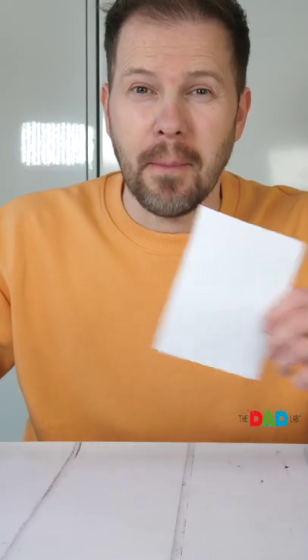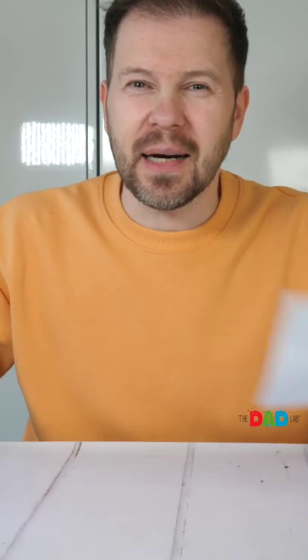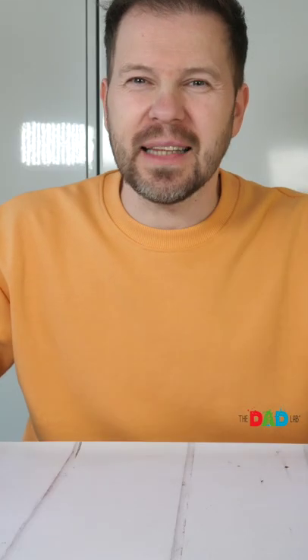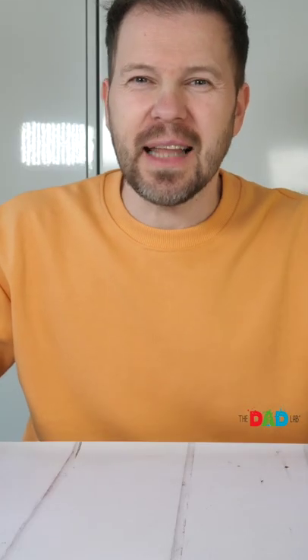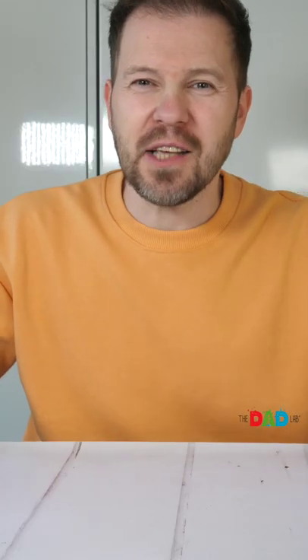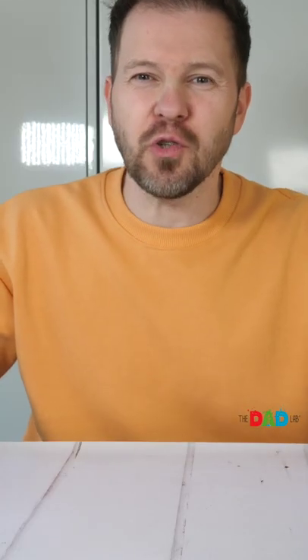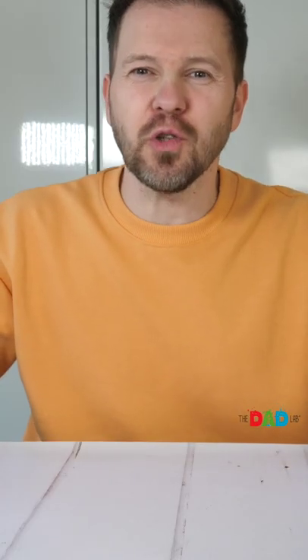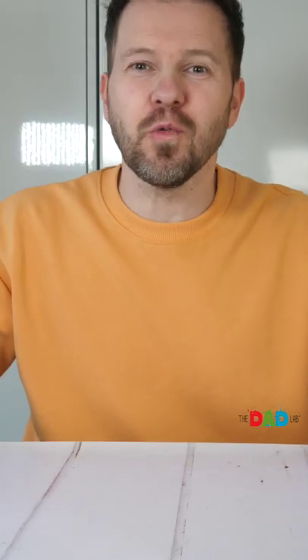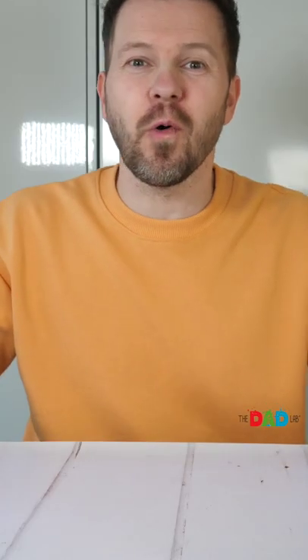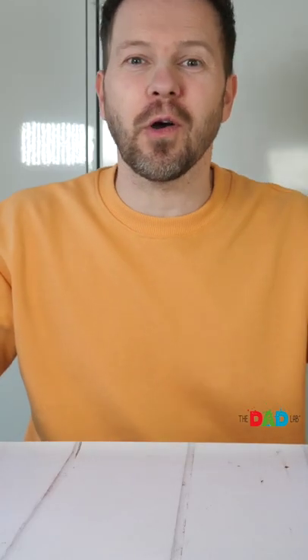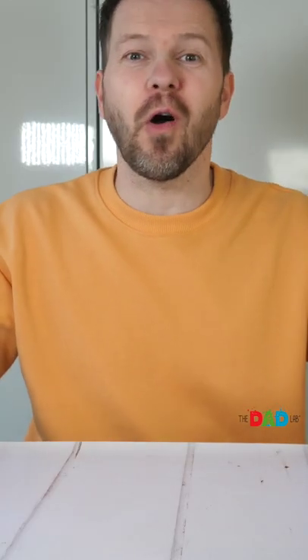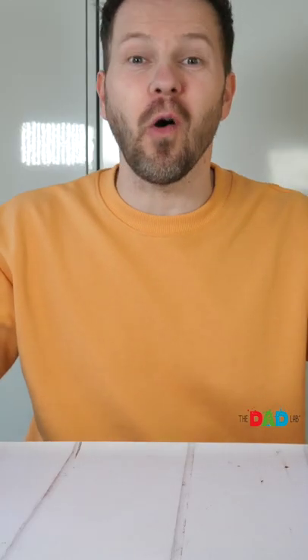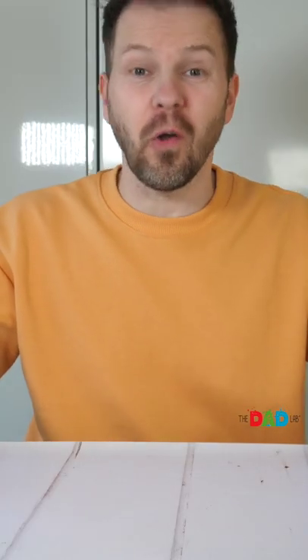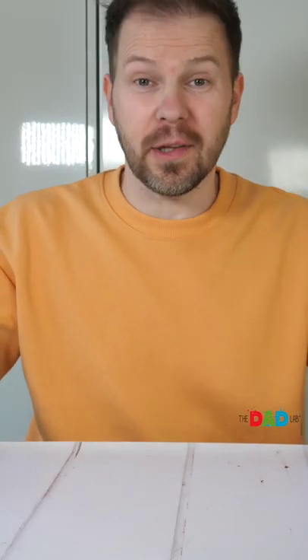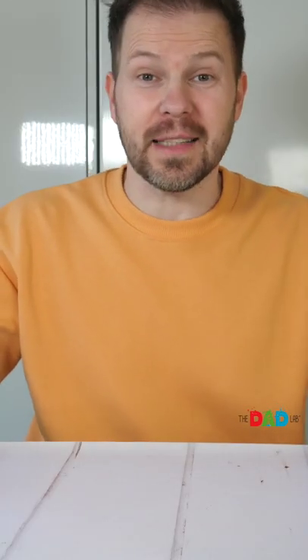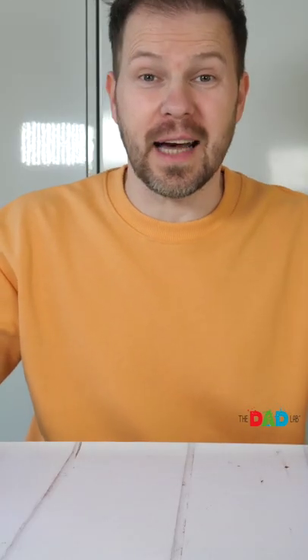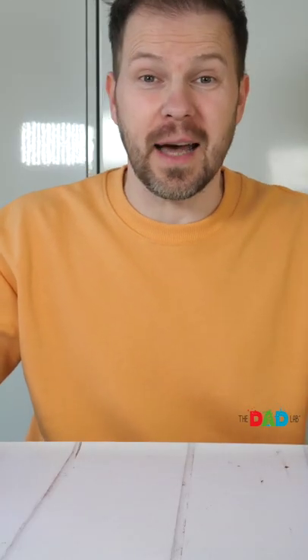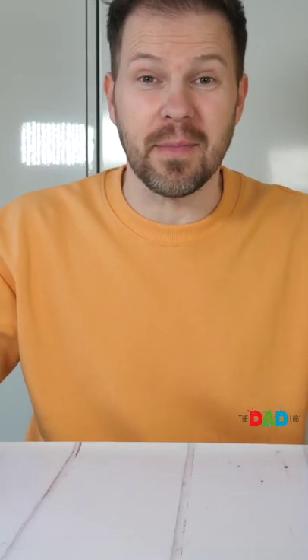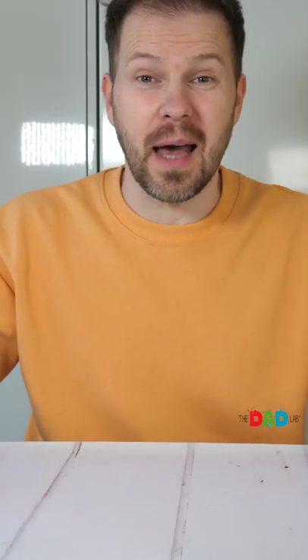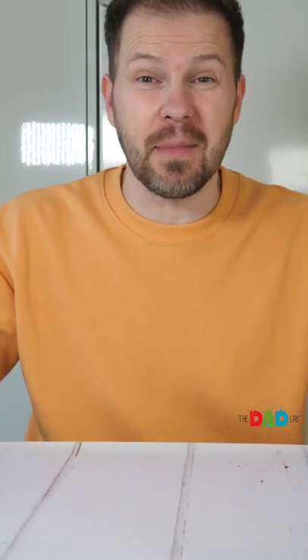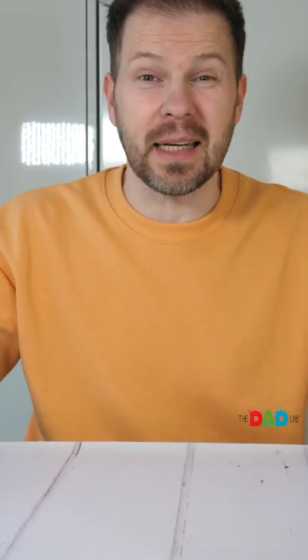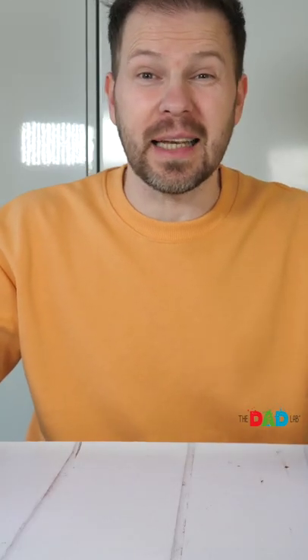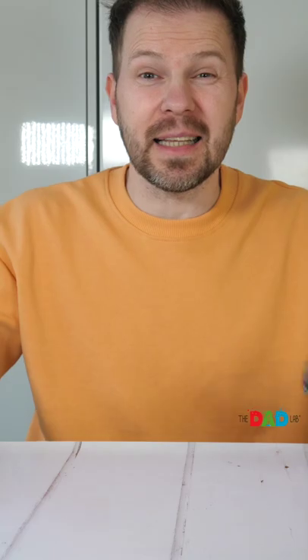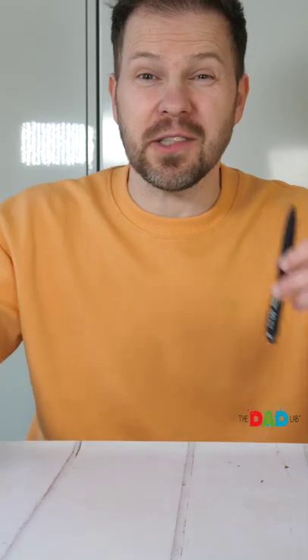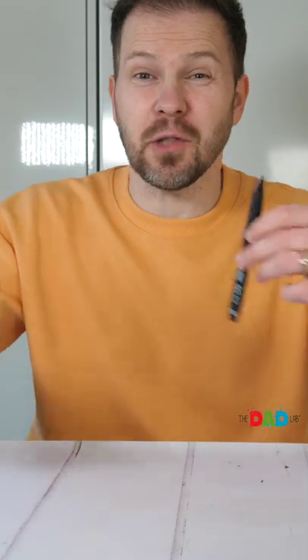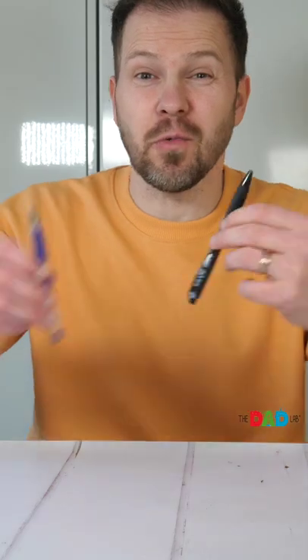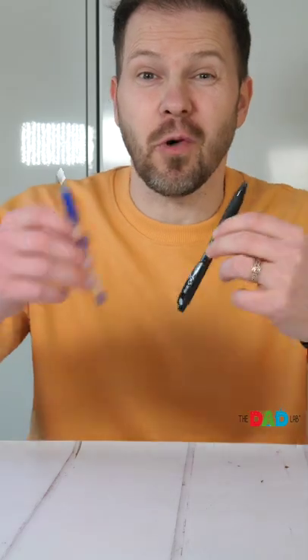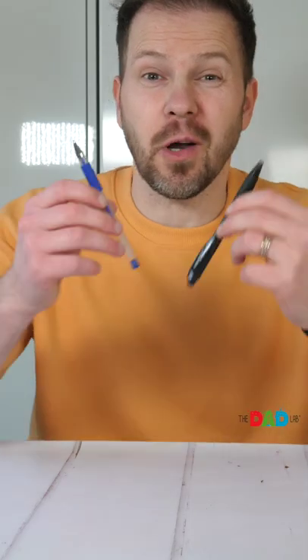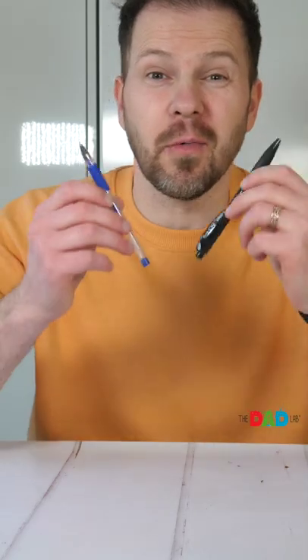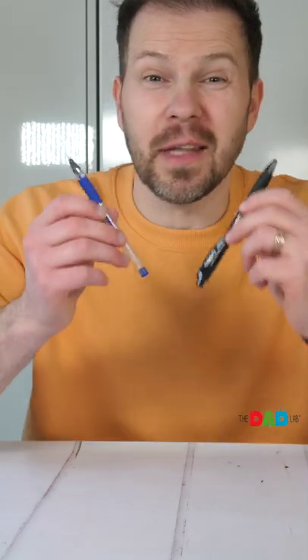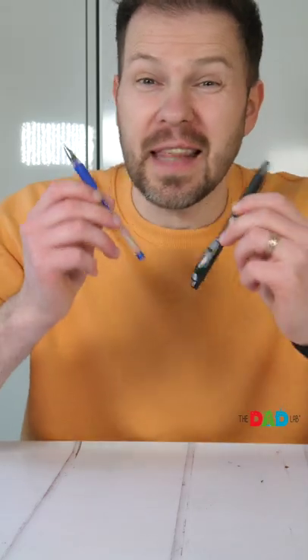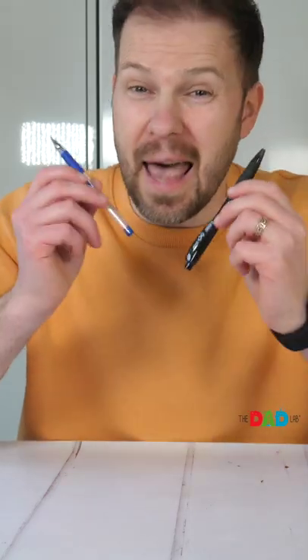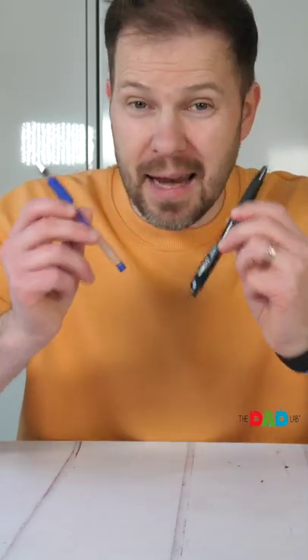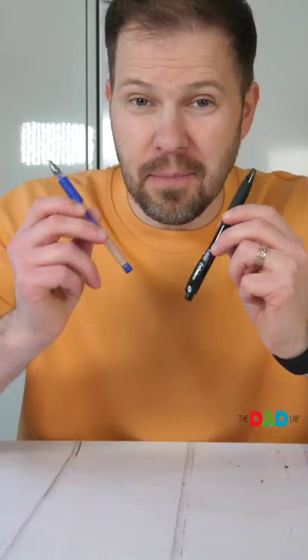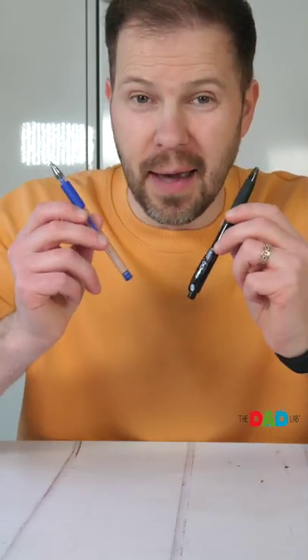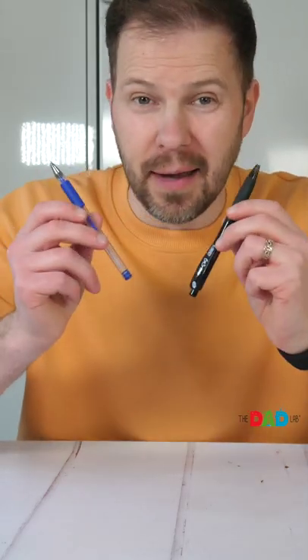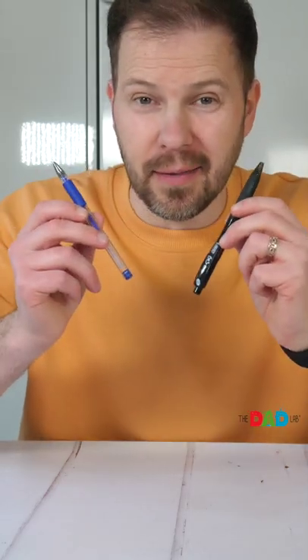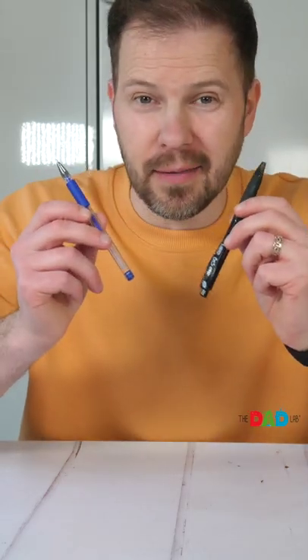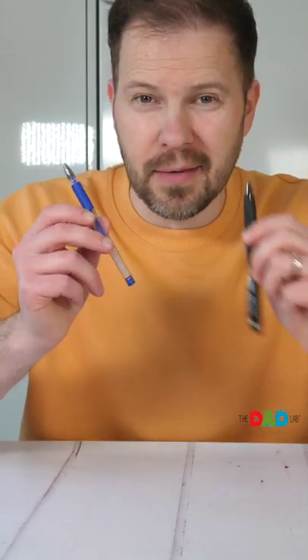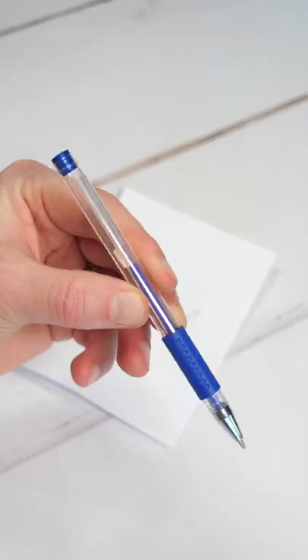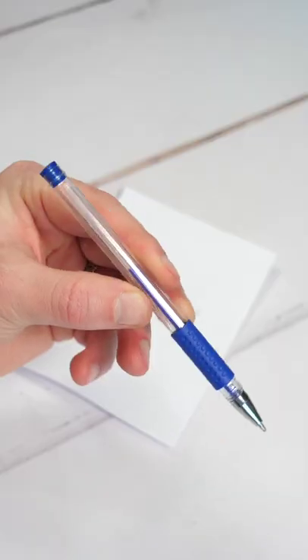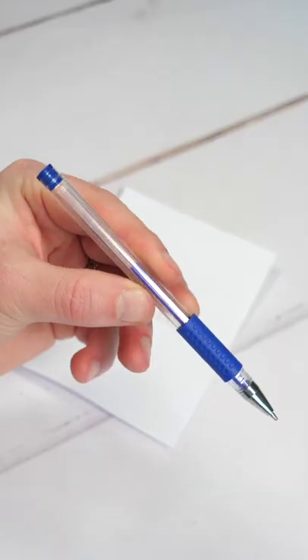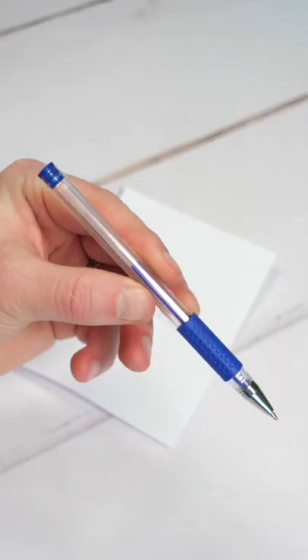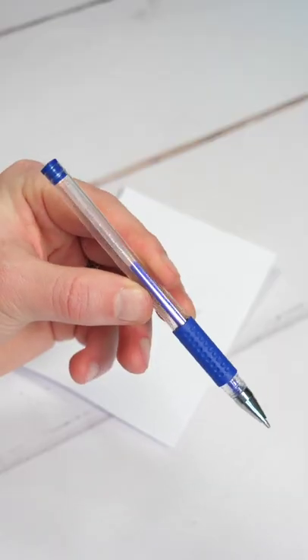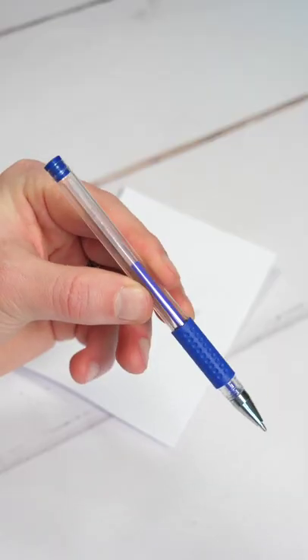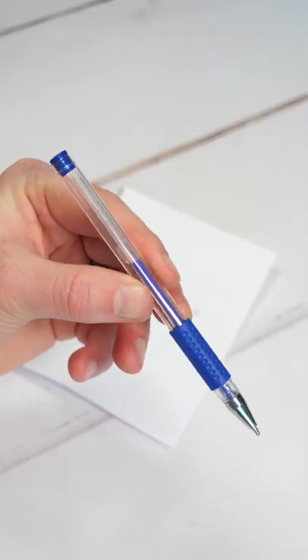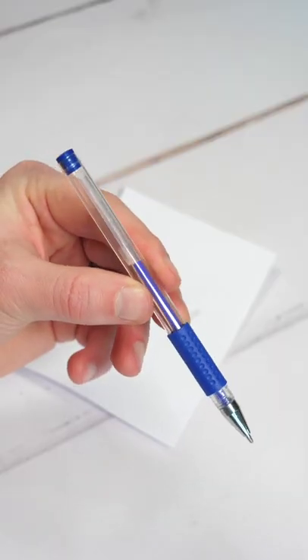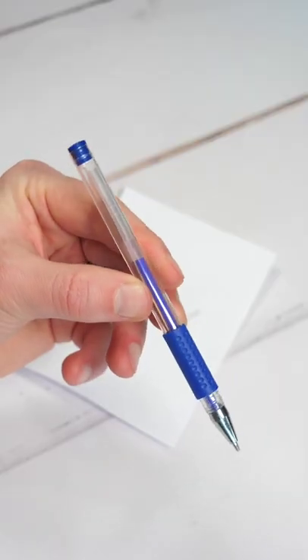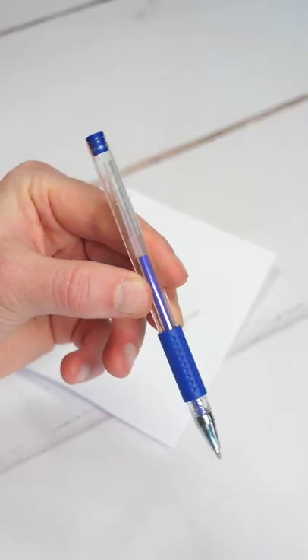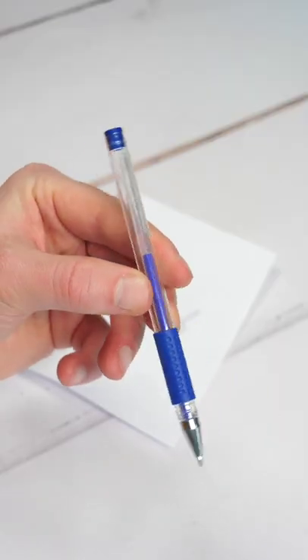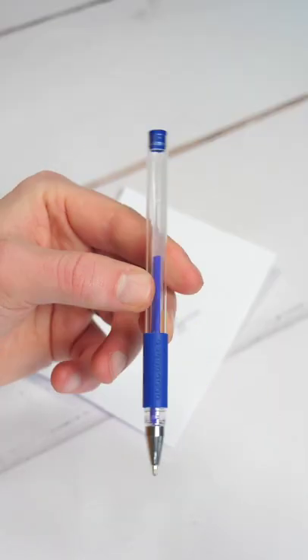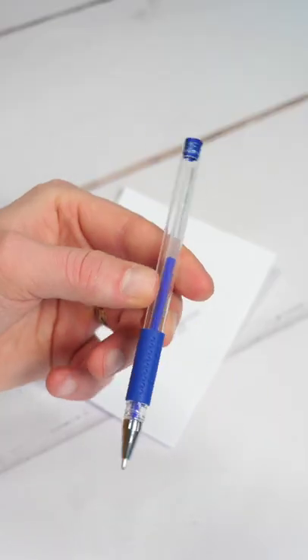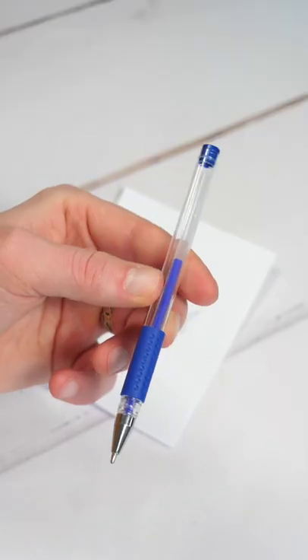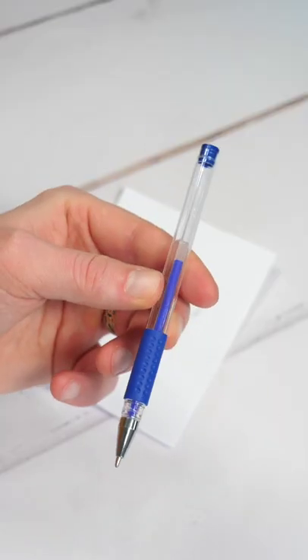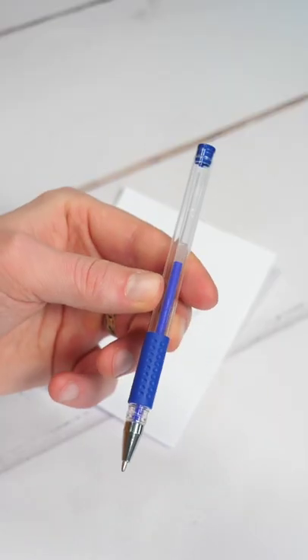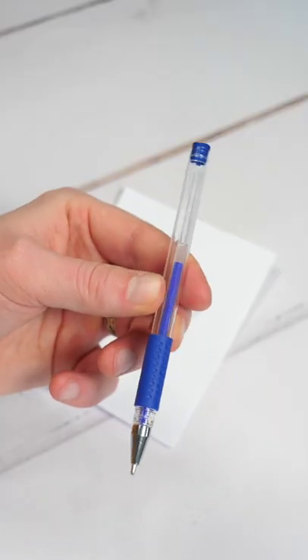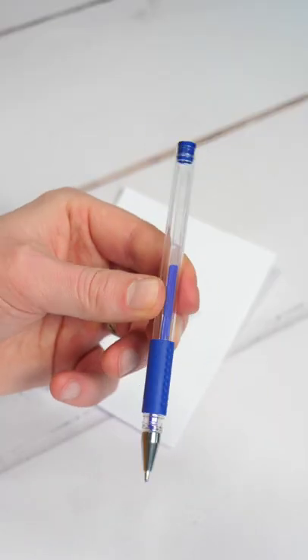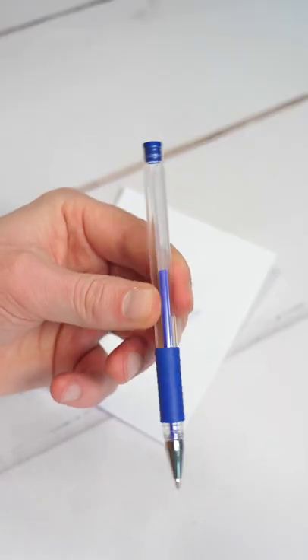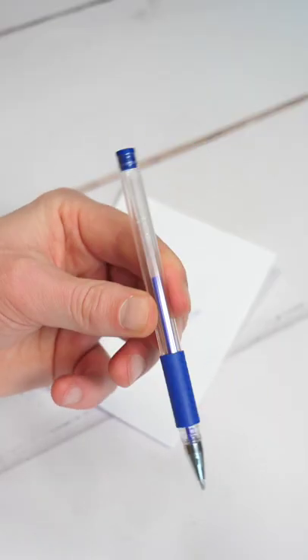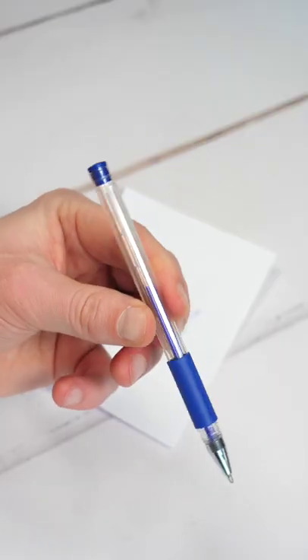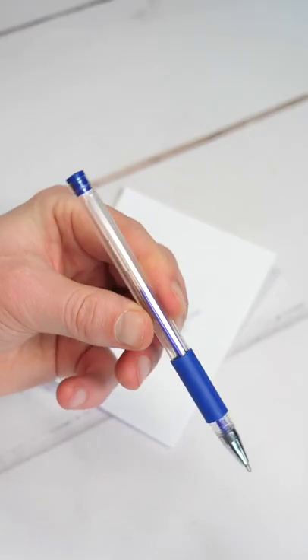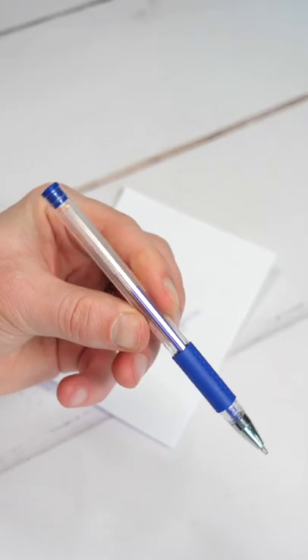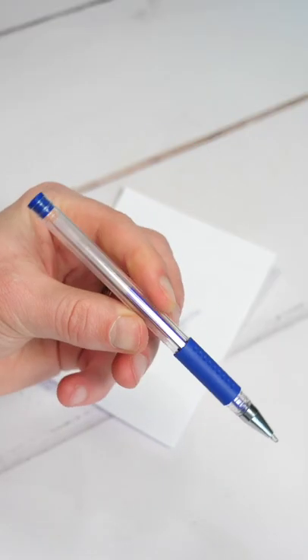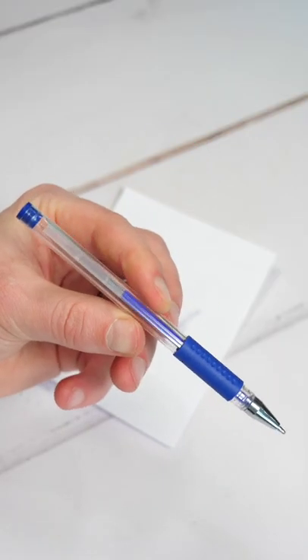But it does not work all the time. I mean, it doesn't work with any pen. This special pen uses thermosensitive ink.